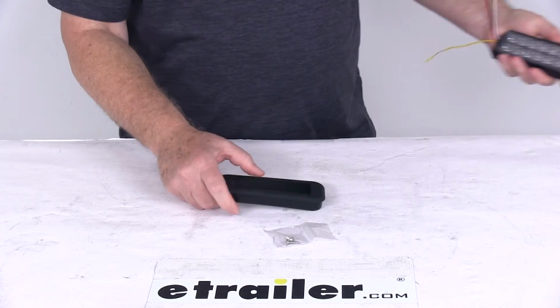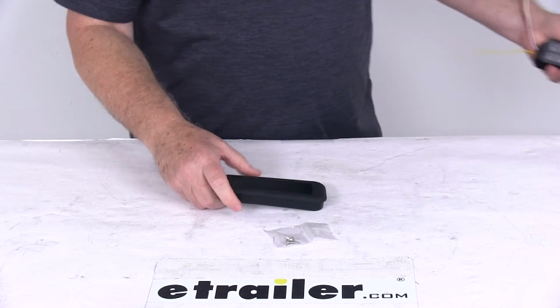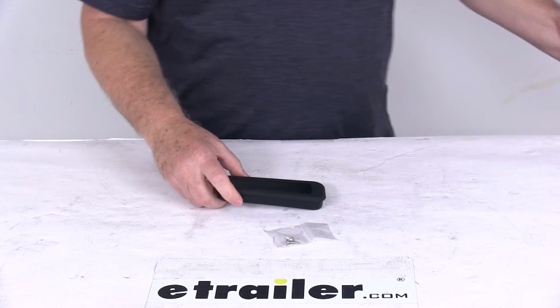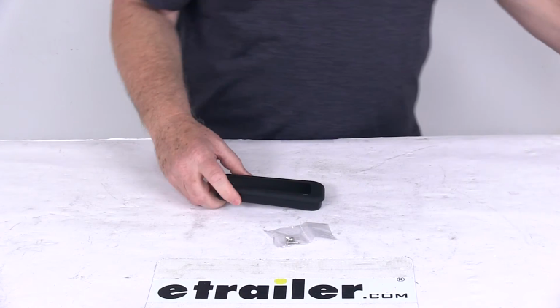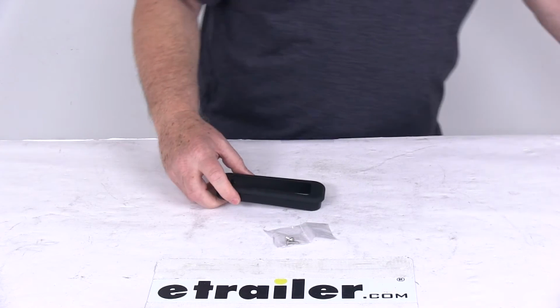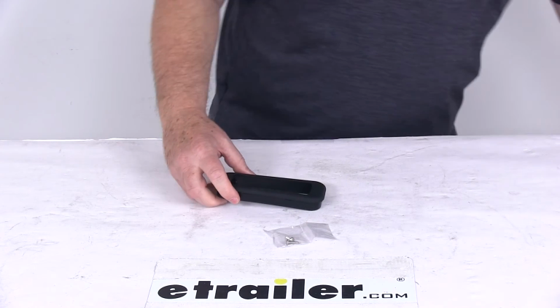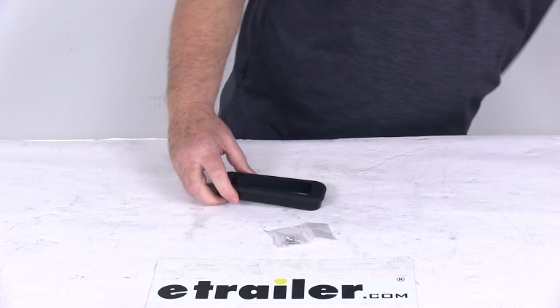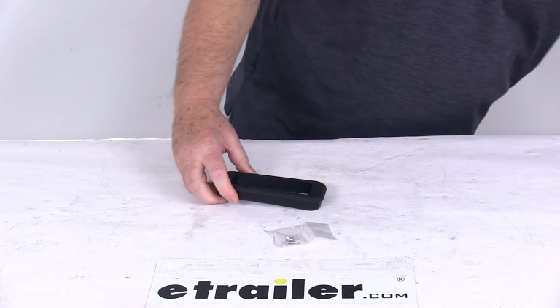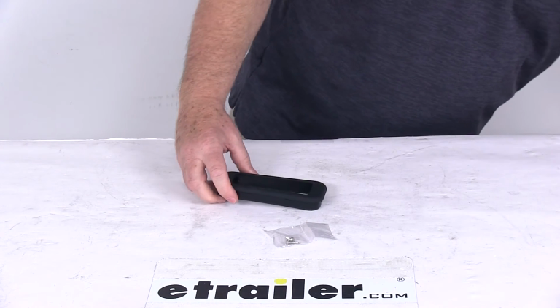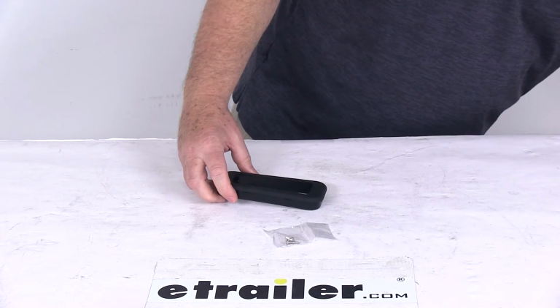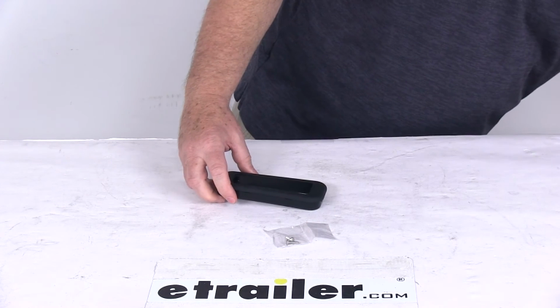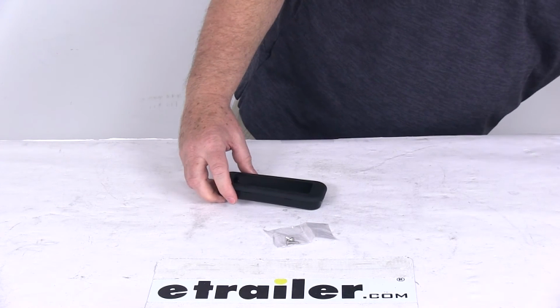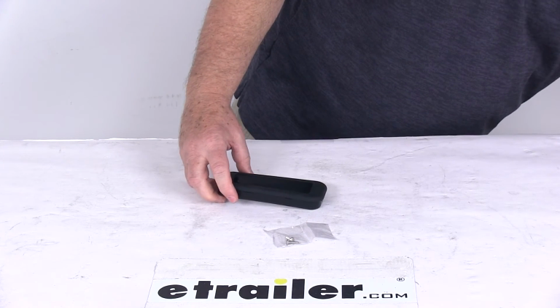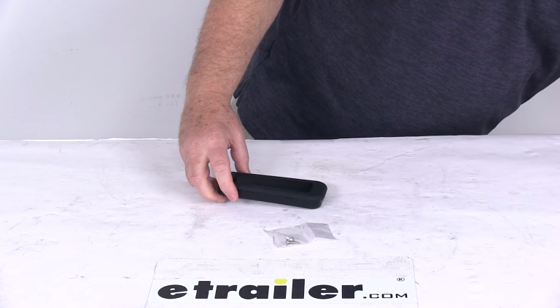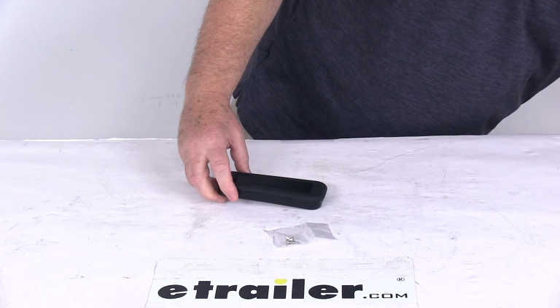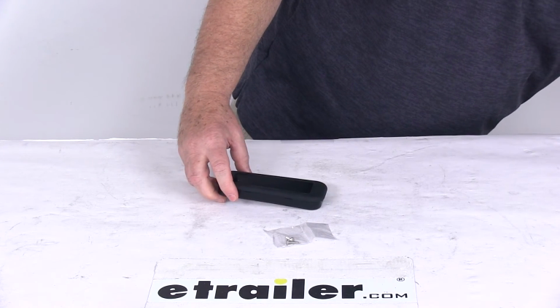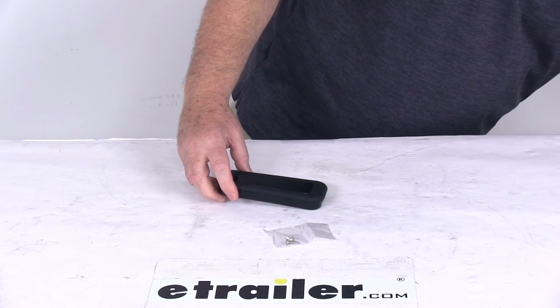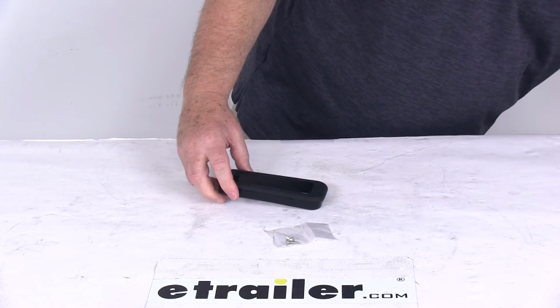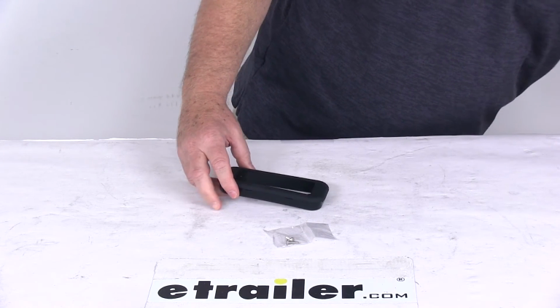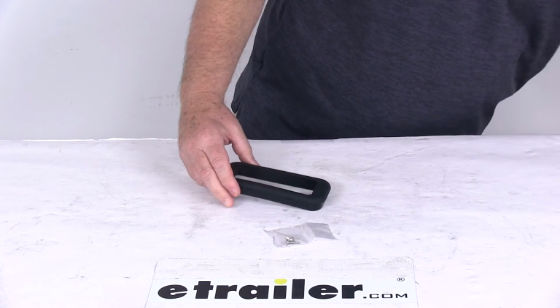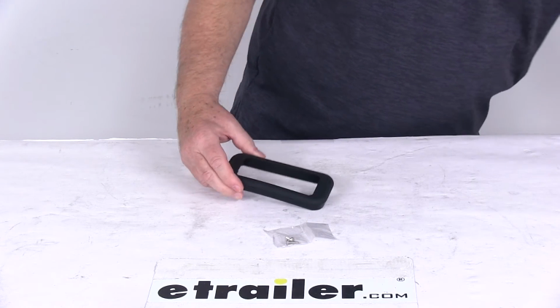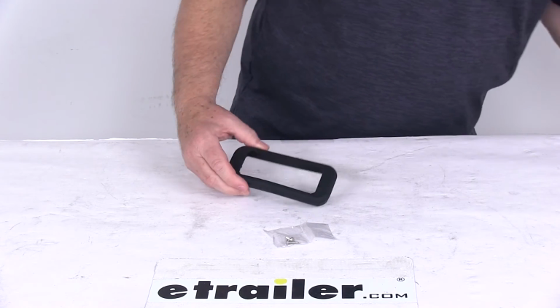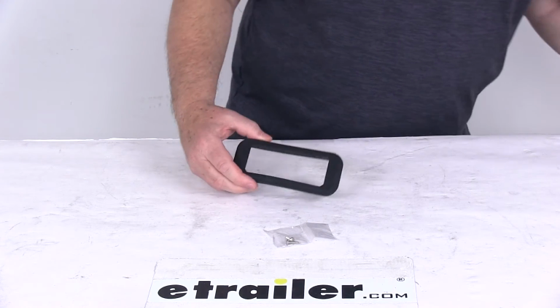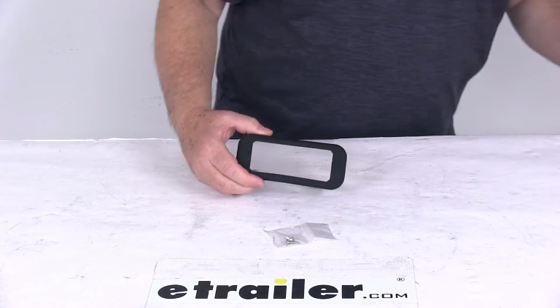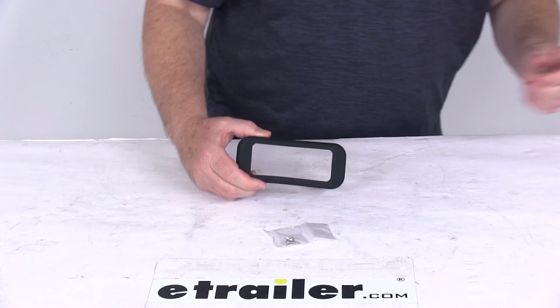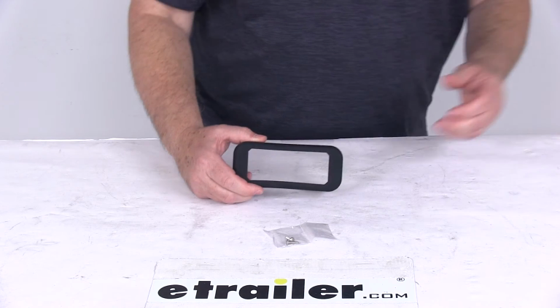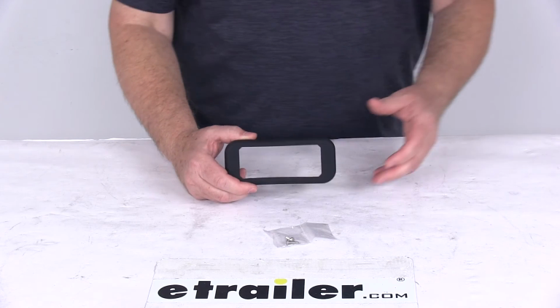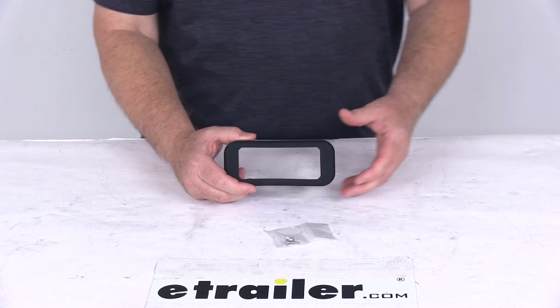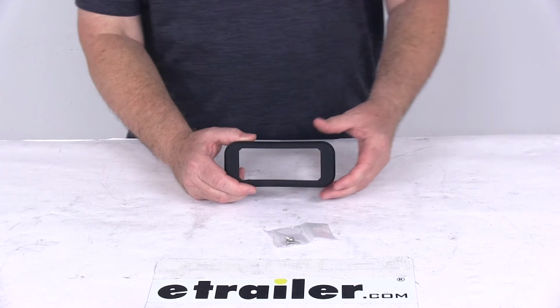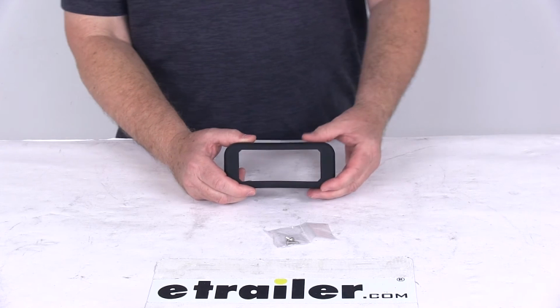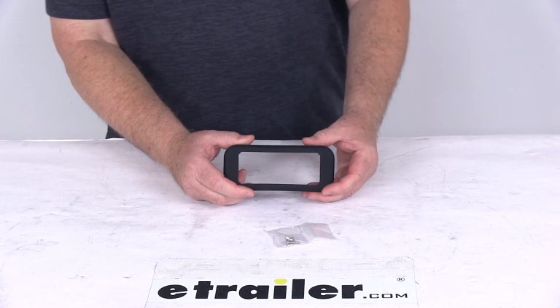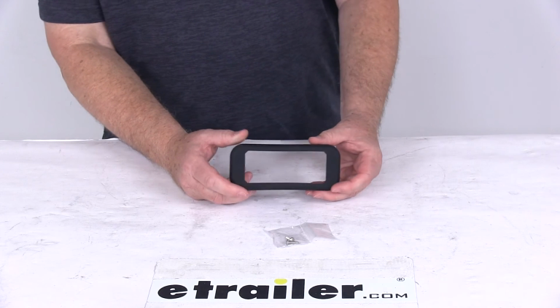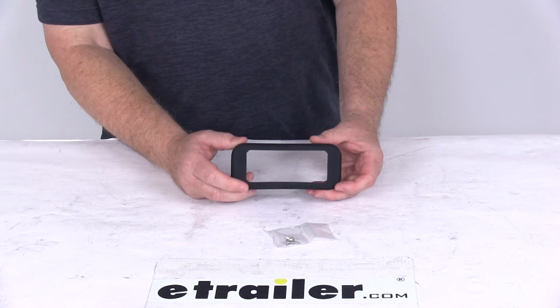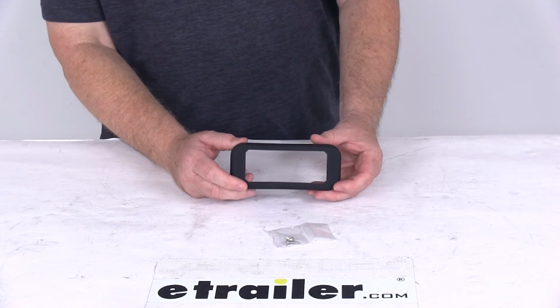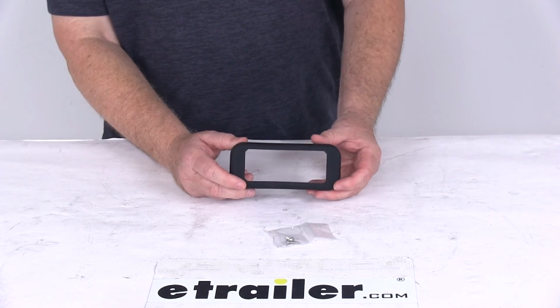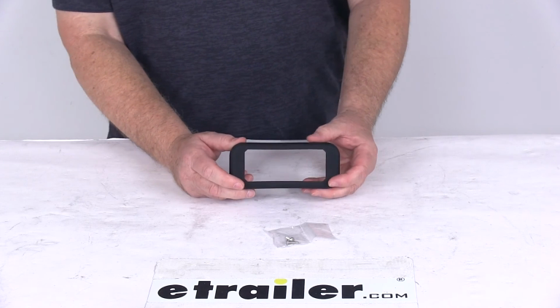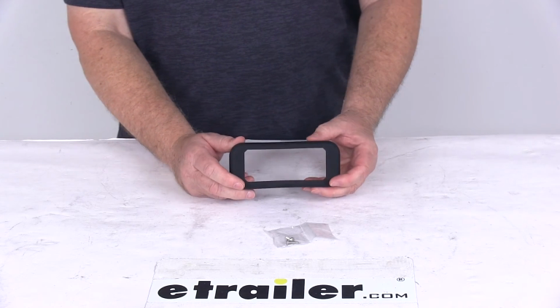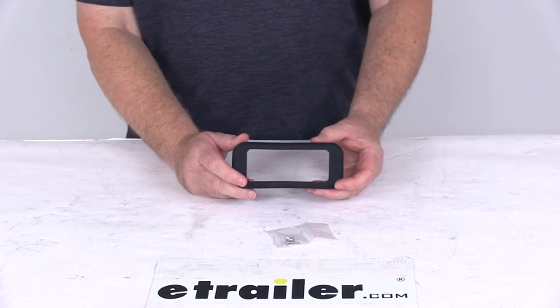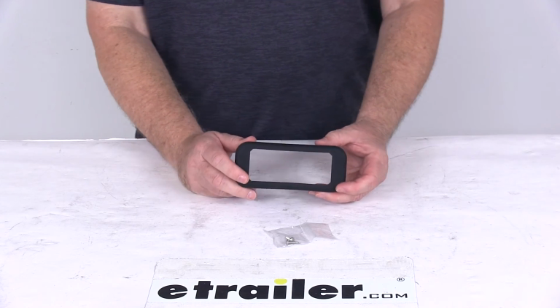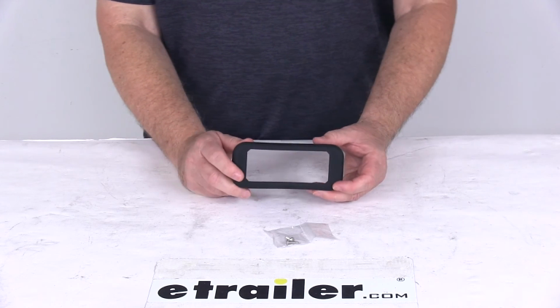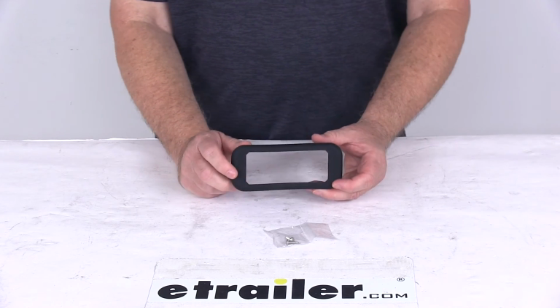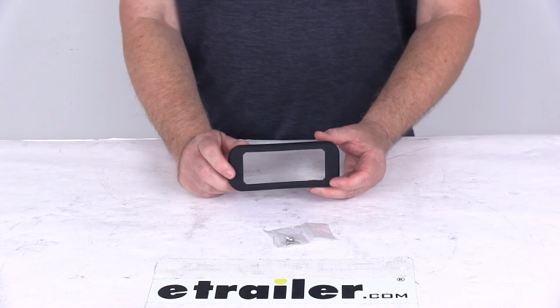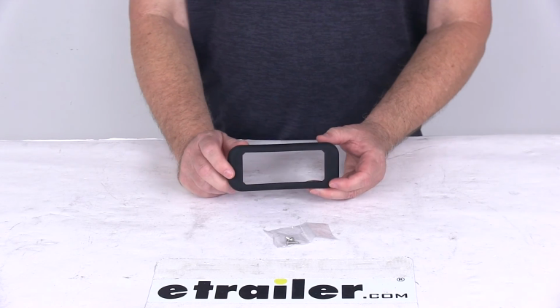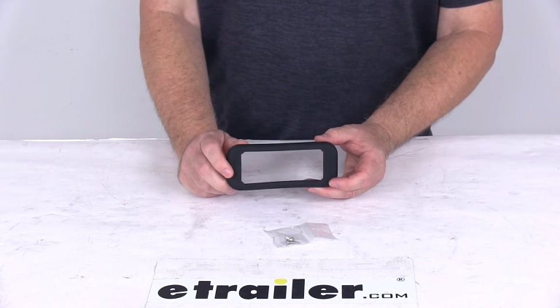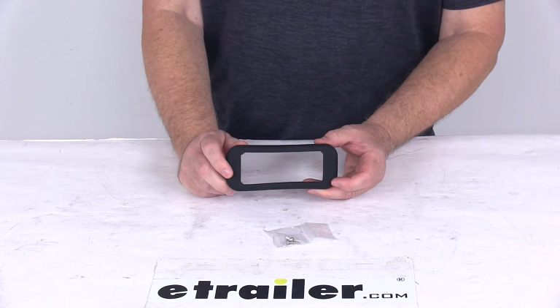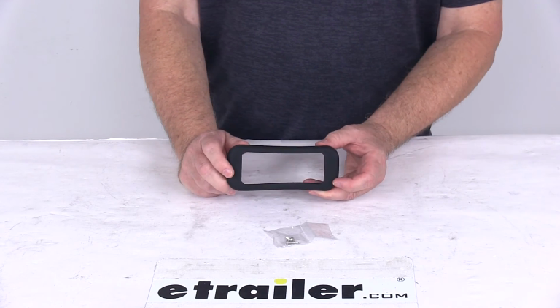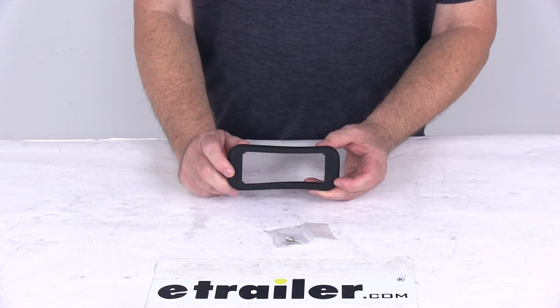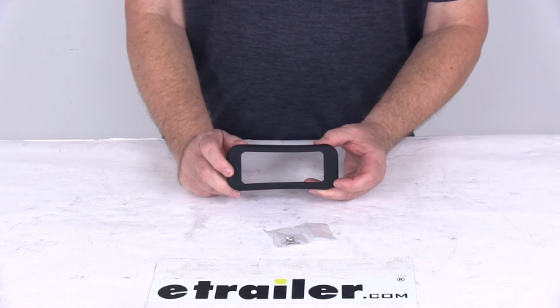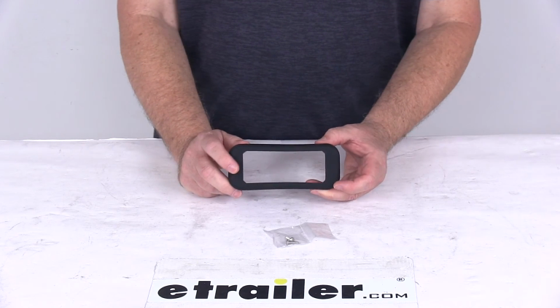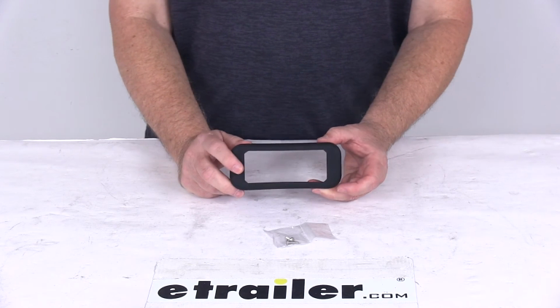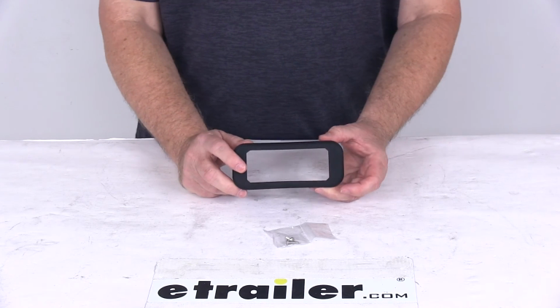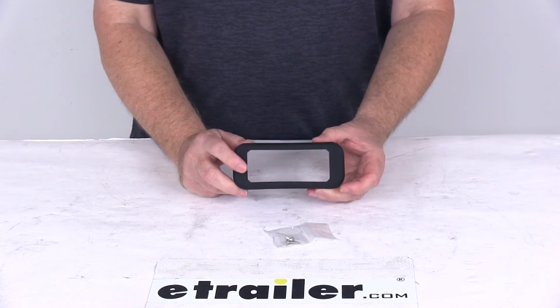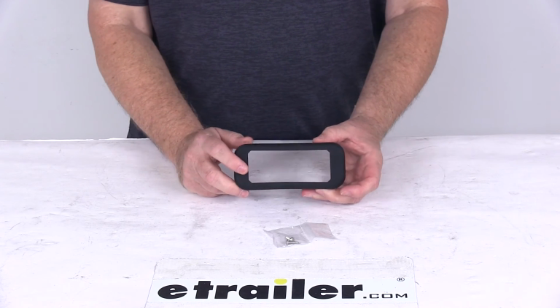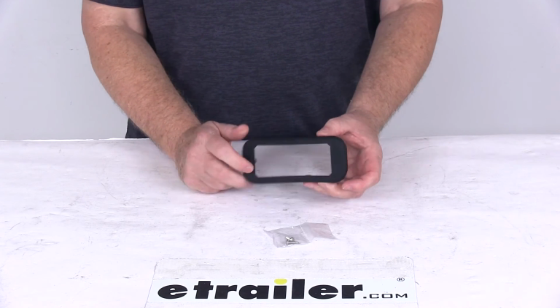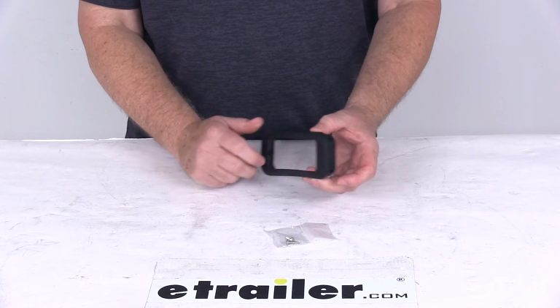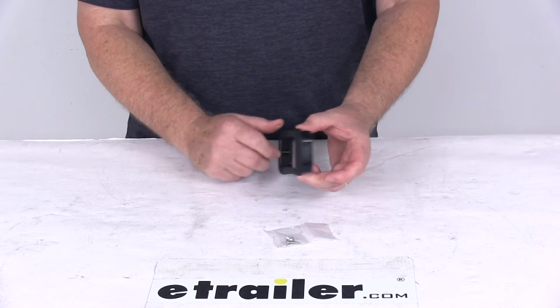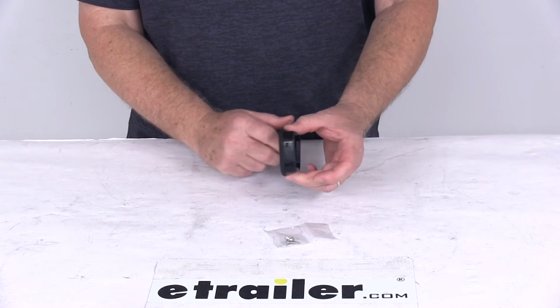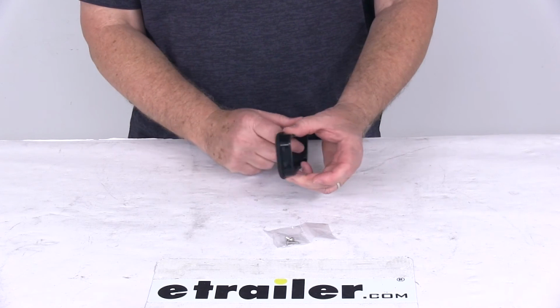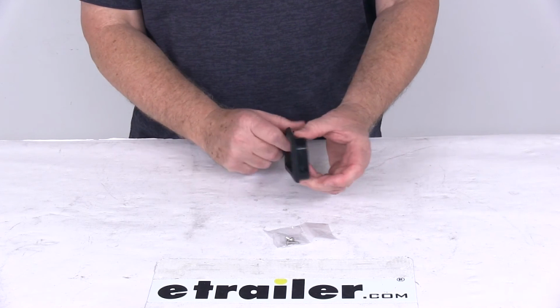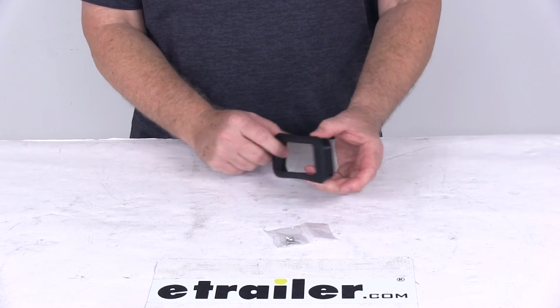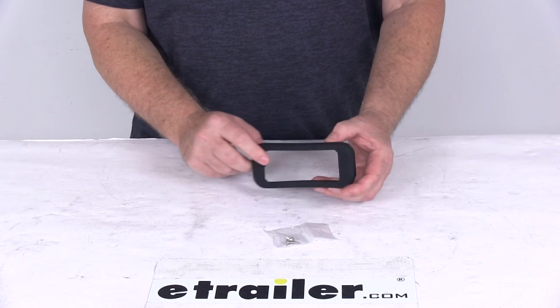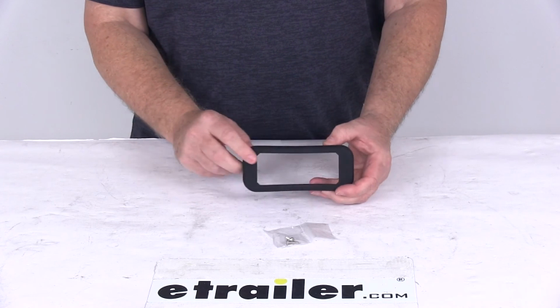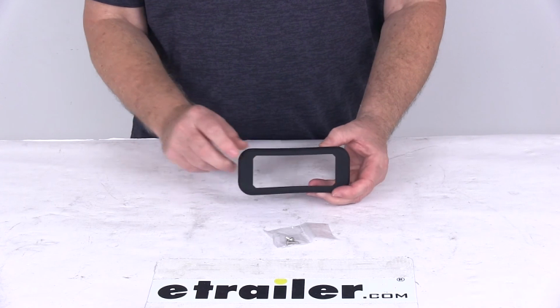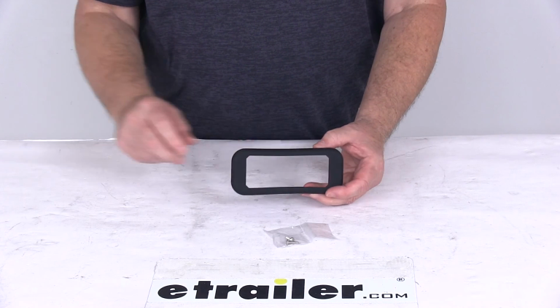That should do it for the review of the black rubber grommet for the five and a quarter inch long rectangular 12 LED strobe light.